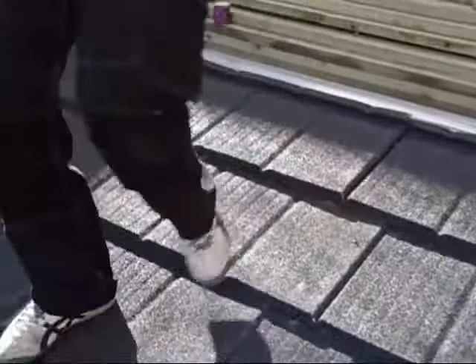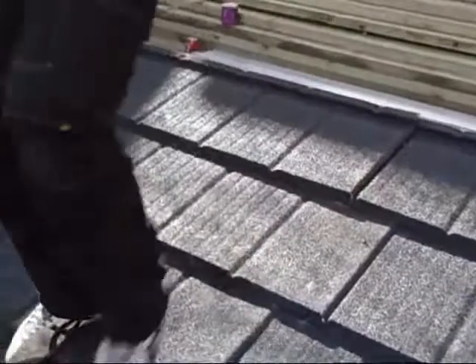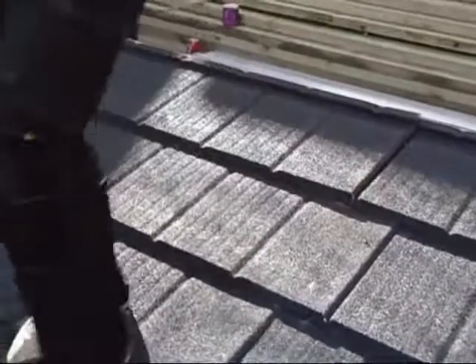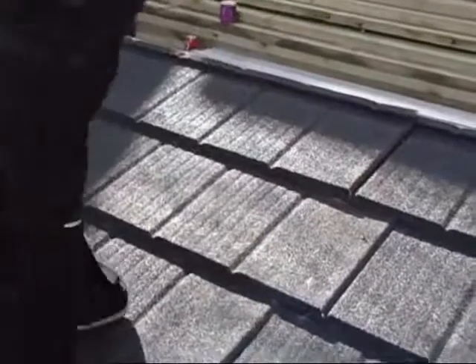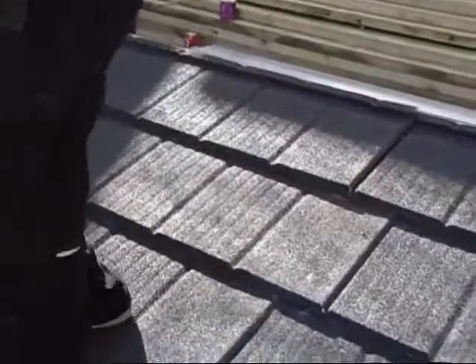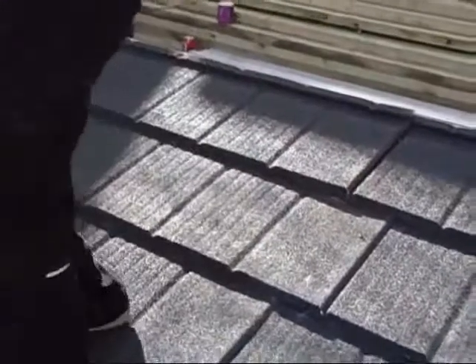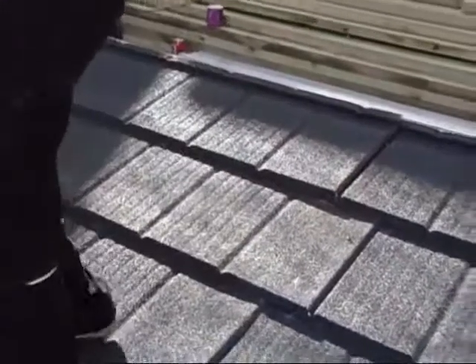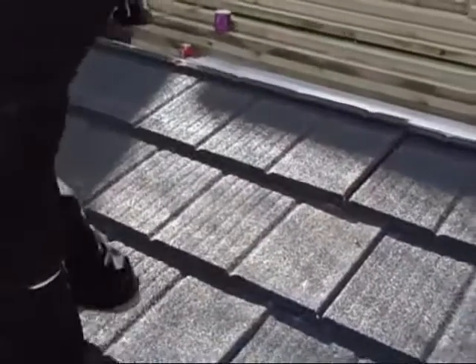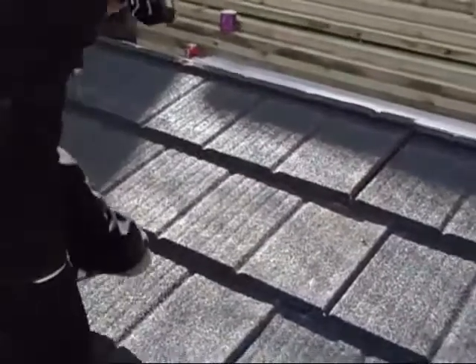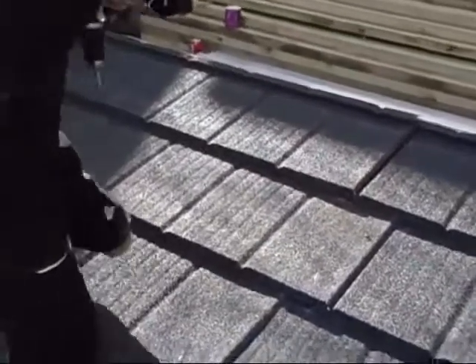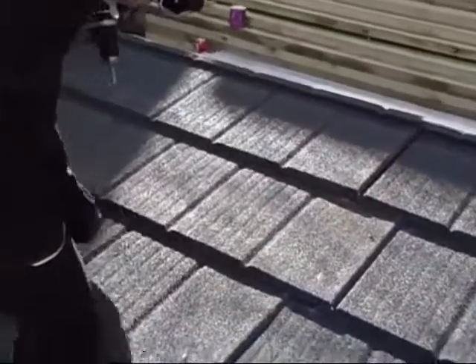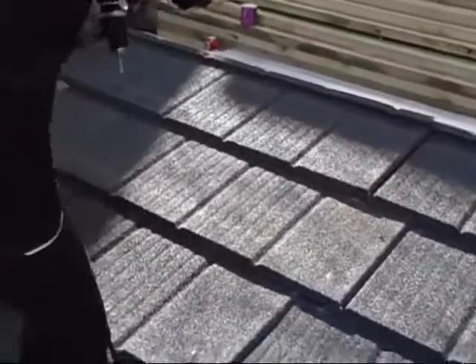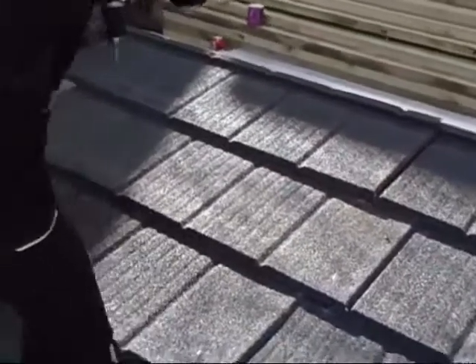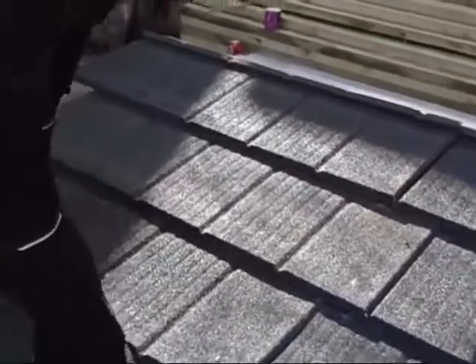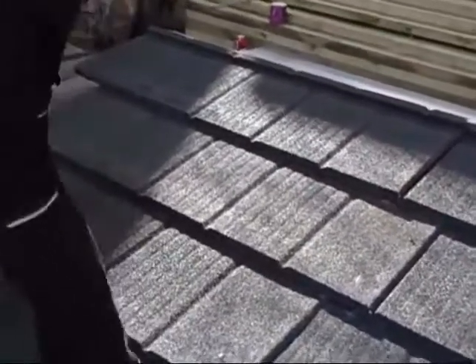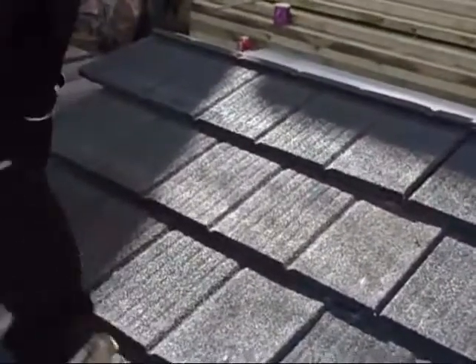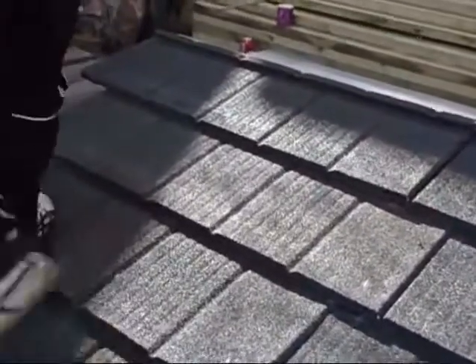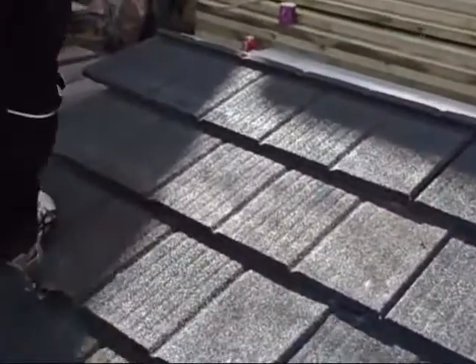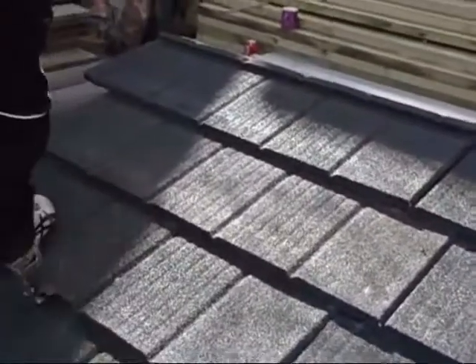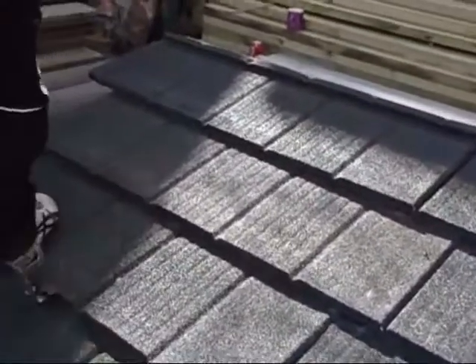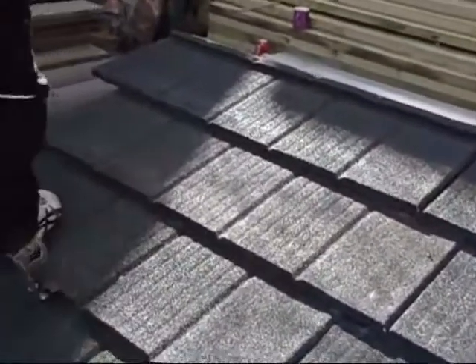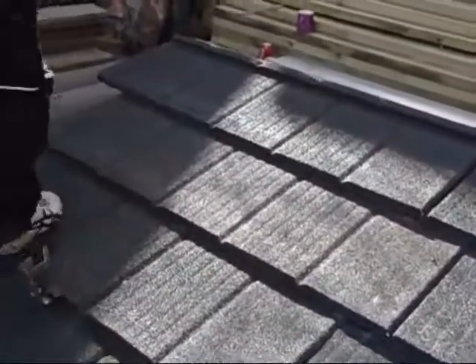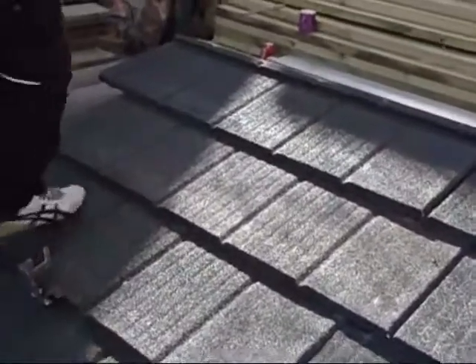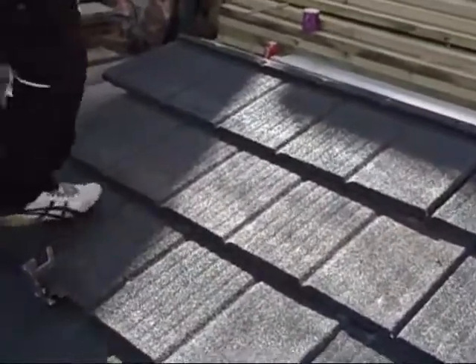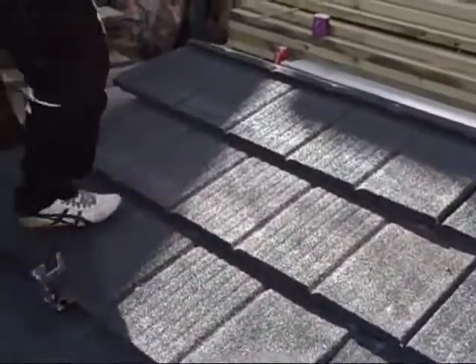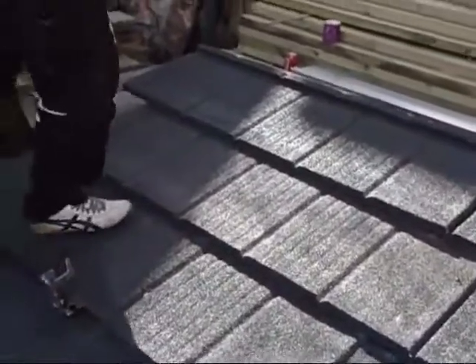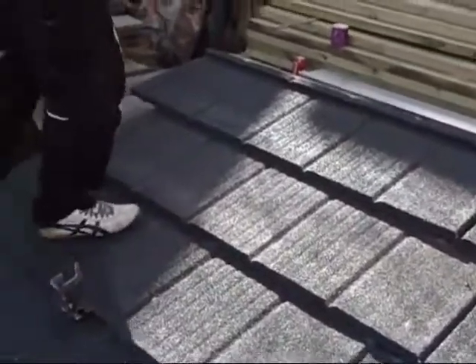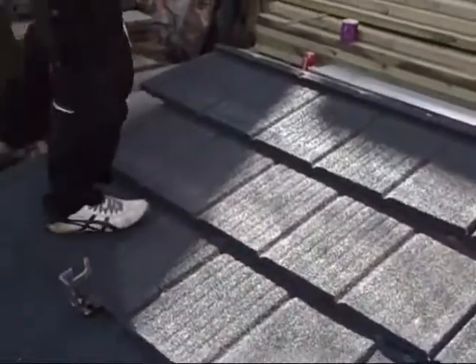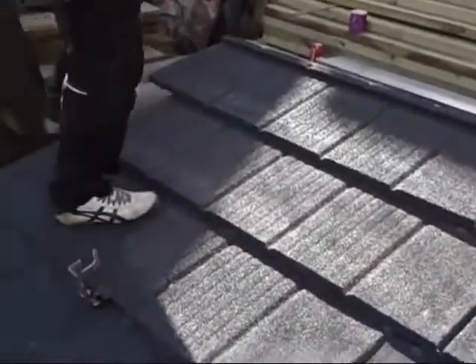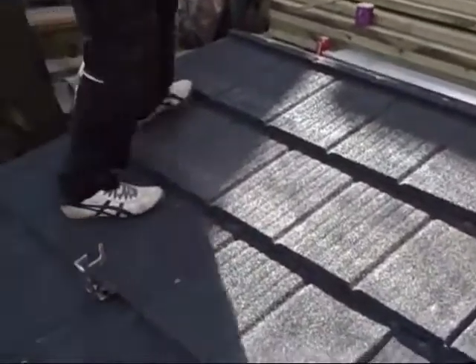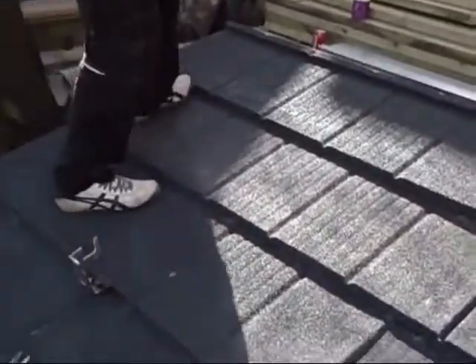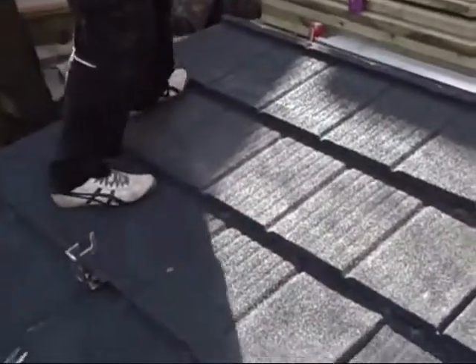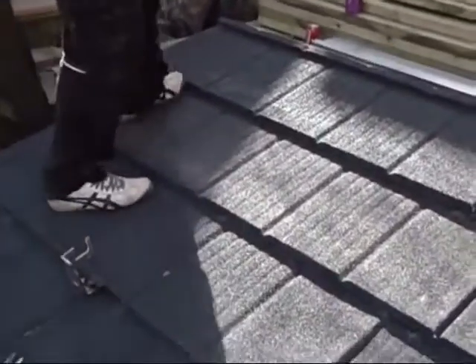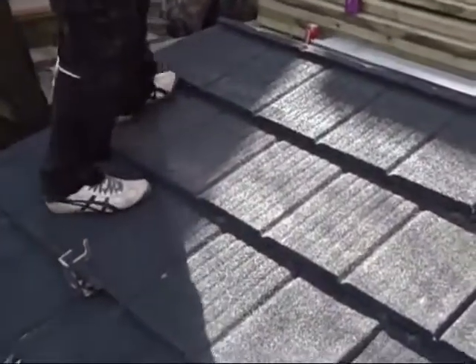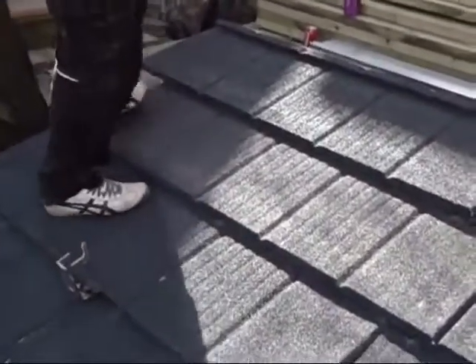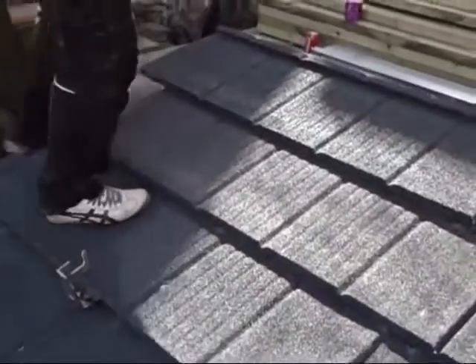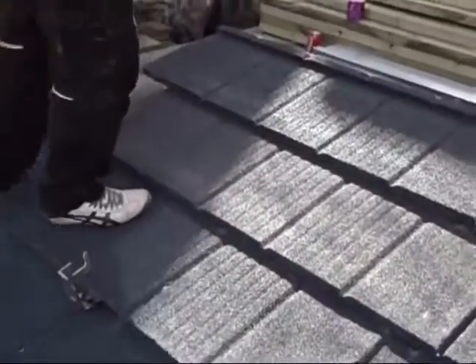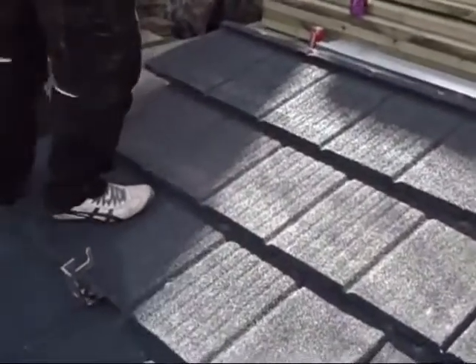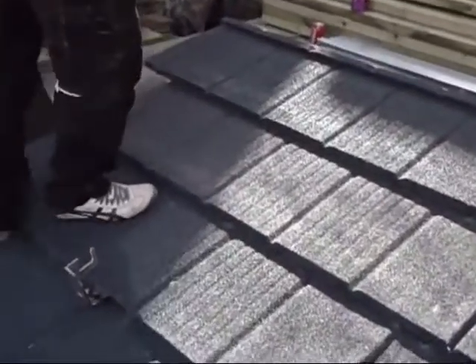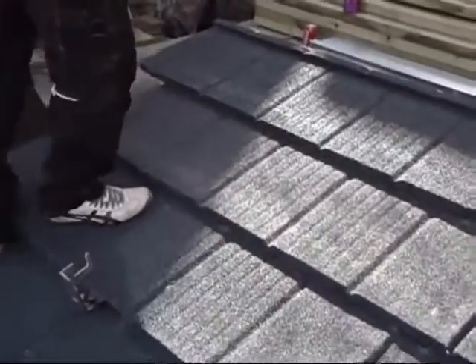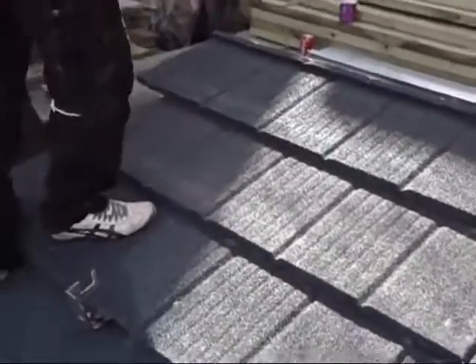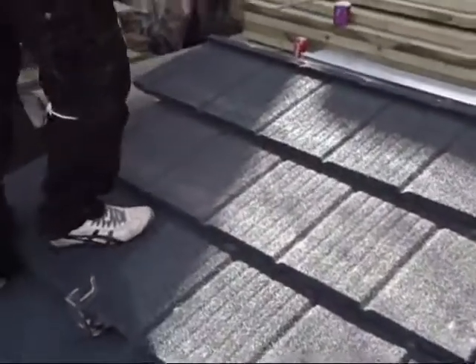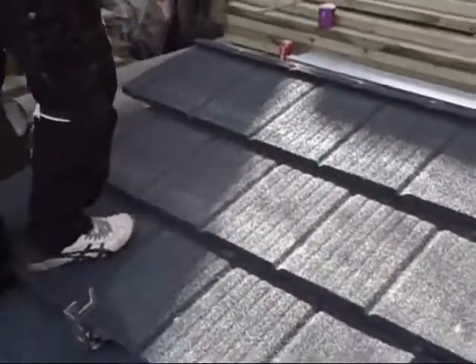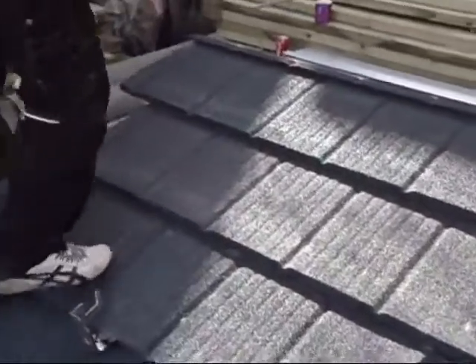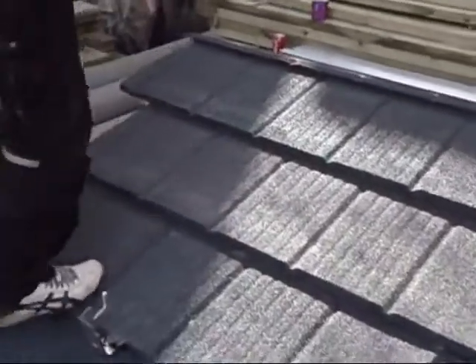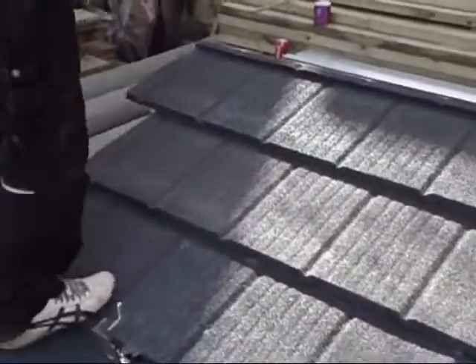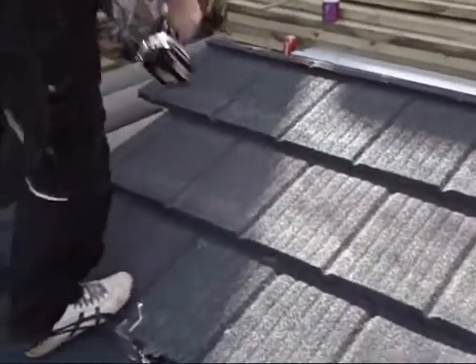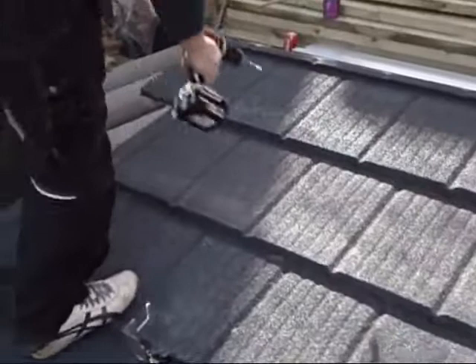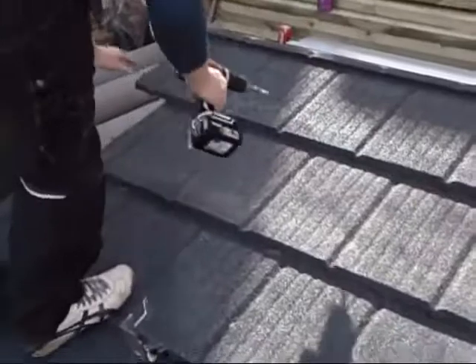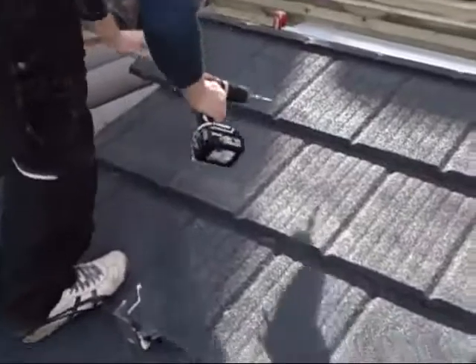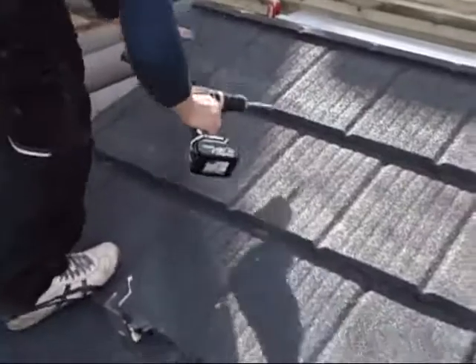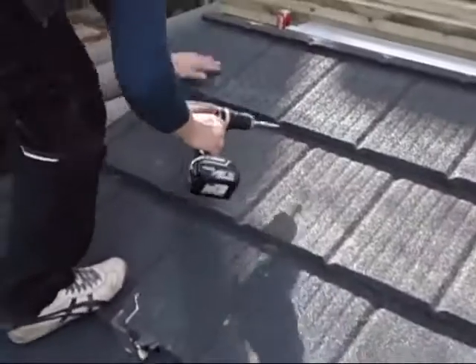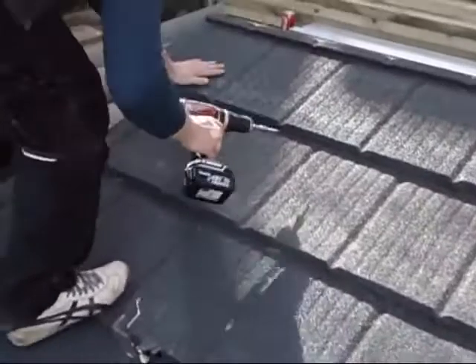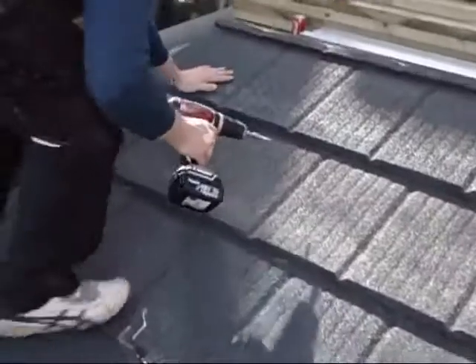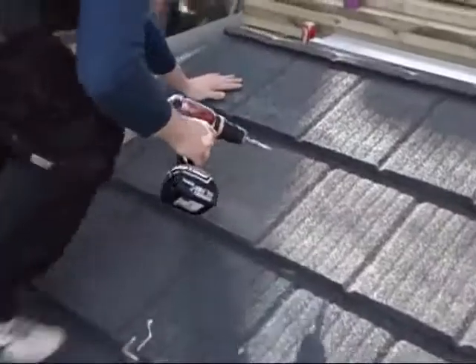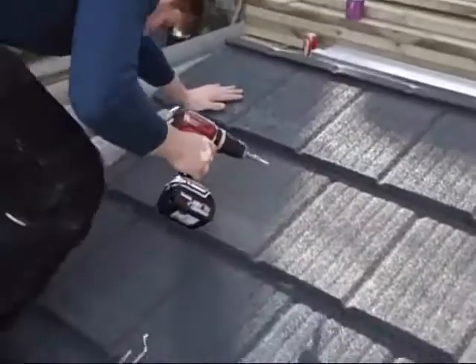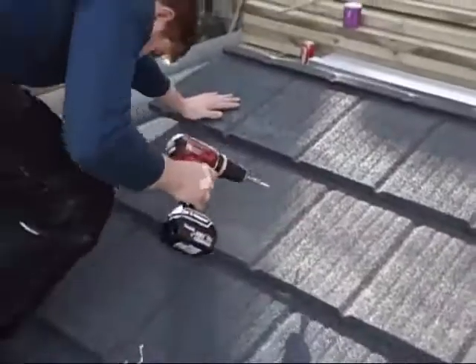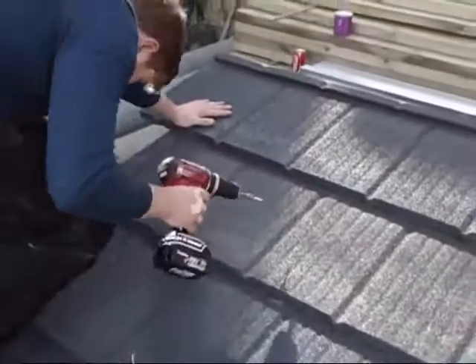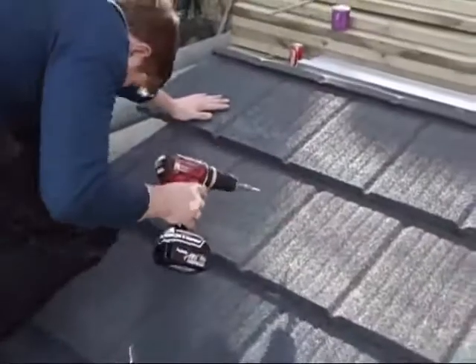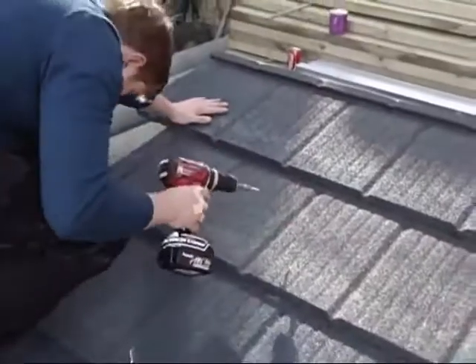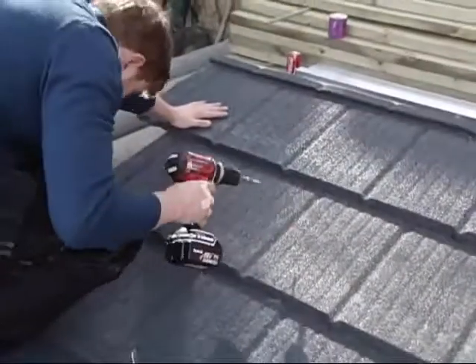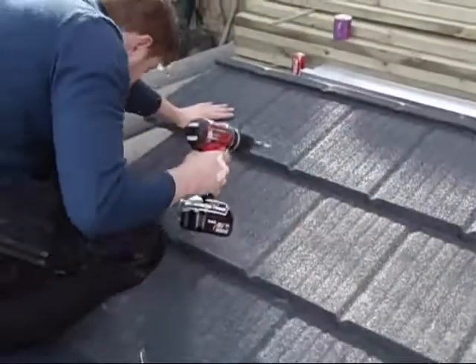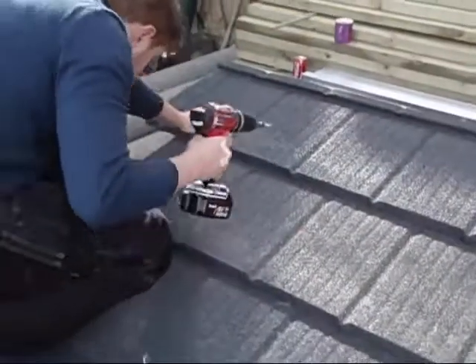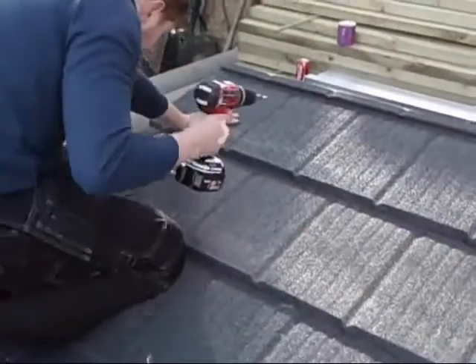Fix each panel five times, one on each edge and three in the middle, ensuring the screws are in a straight neat line all the way up the roof.